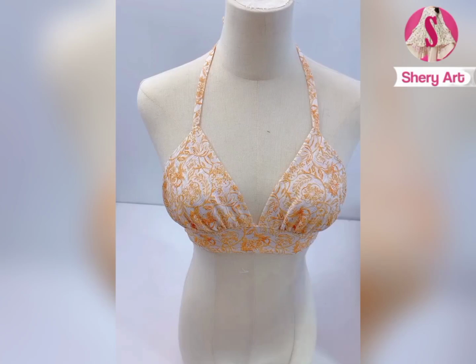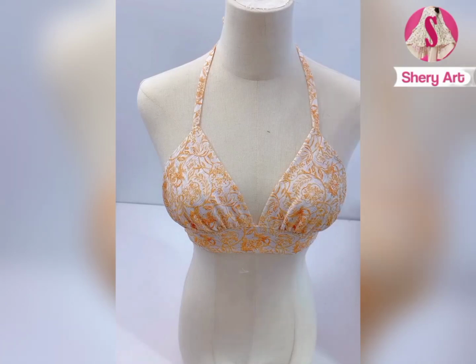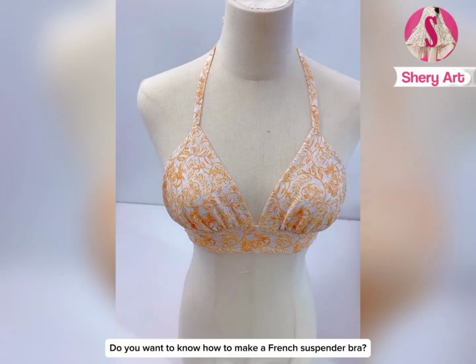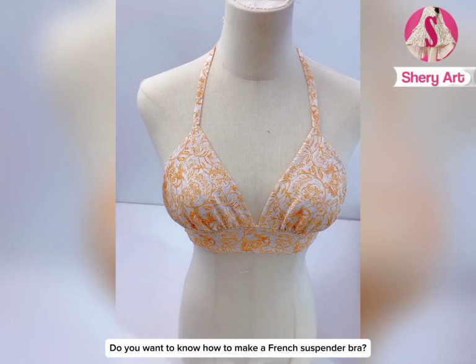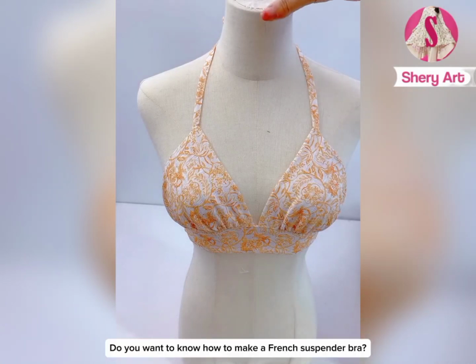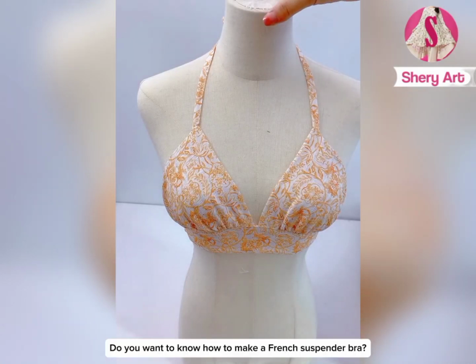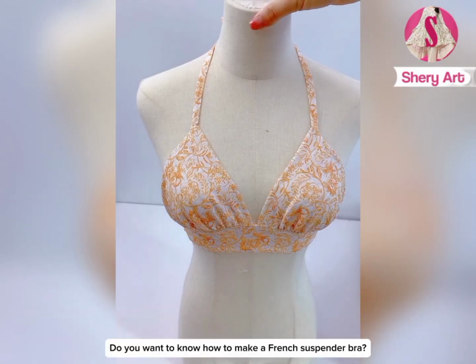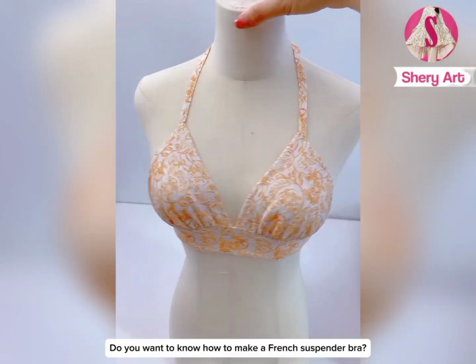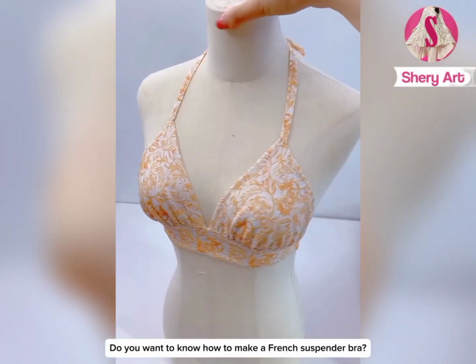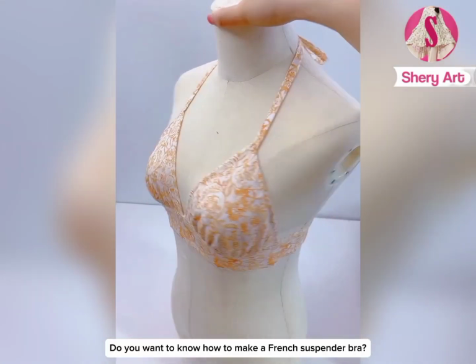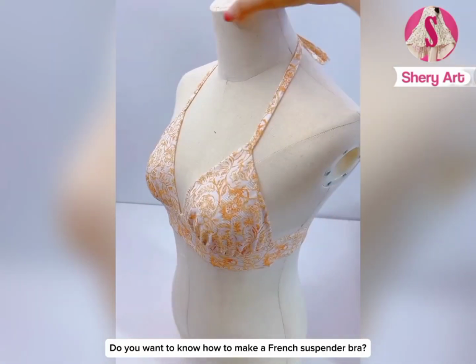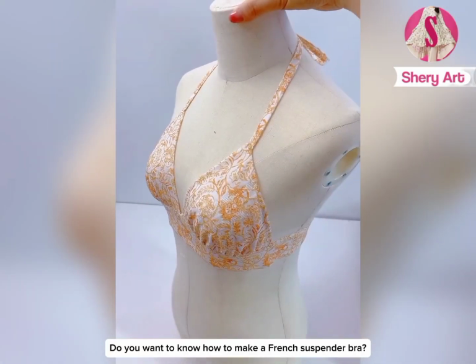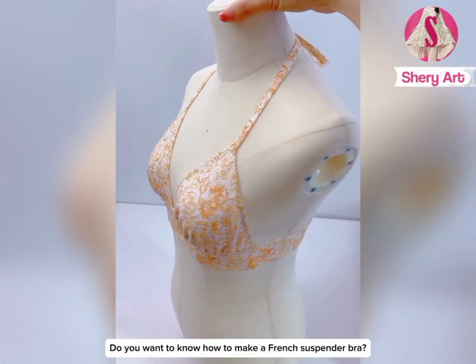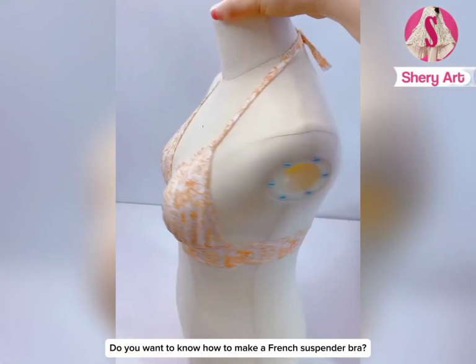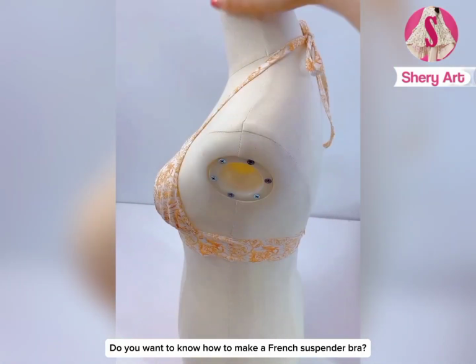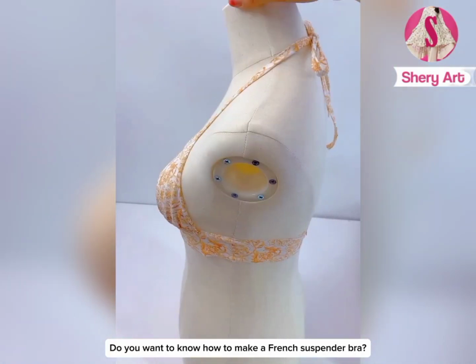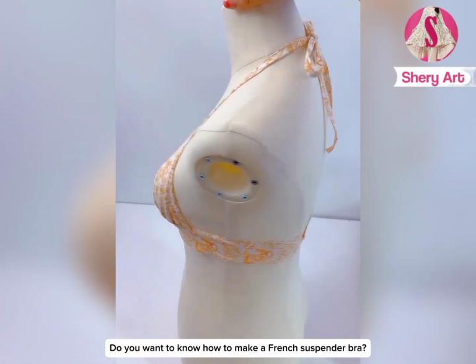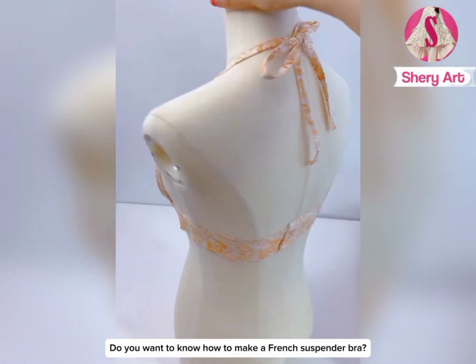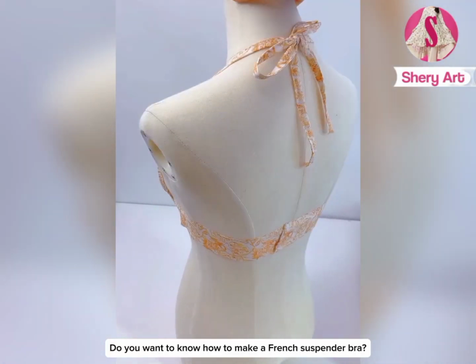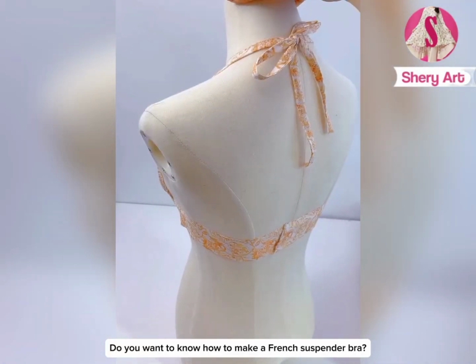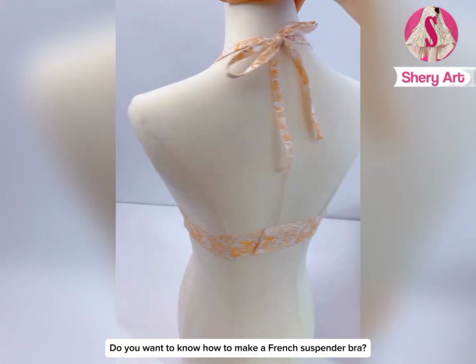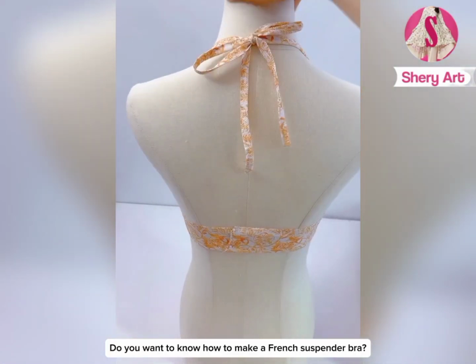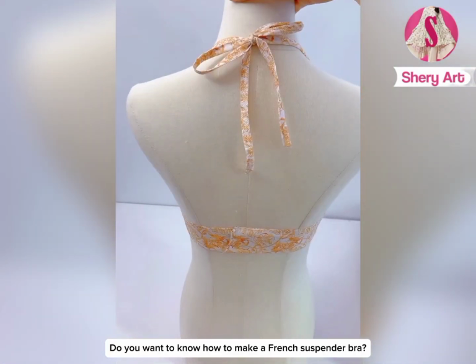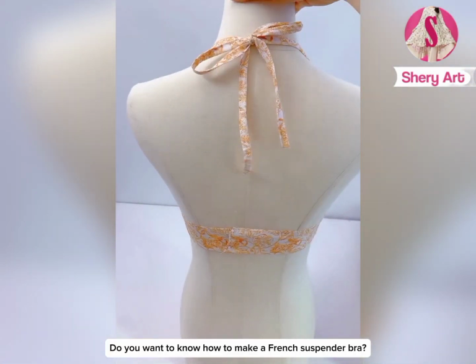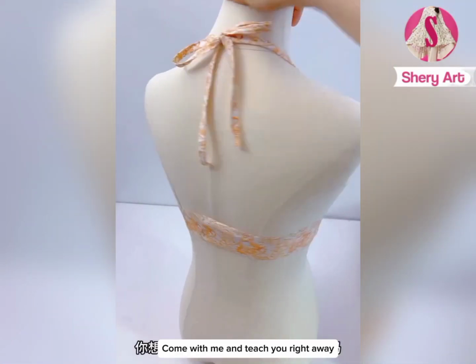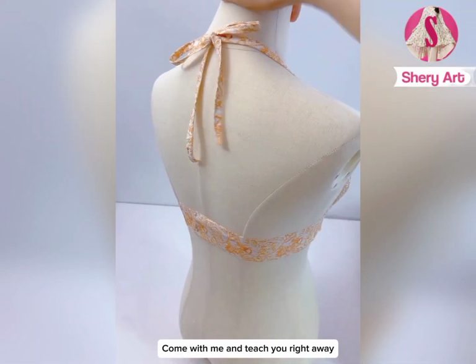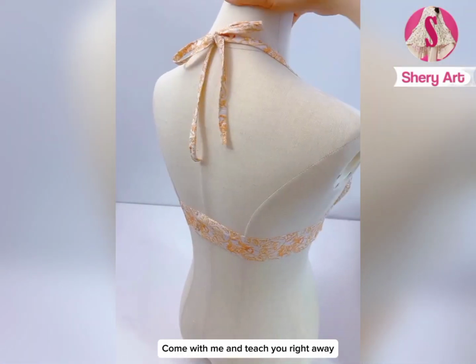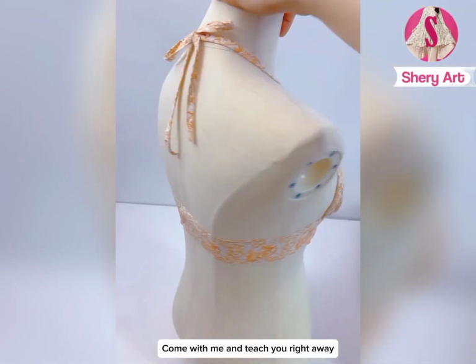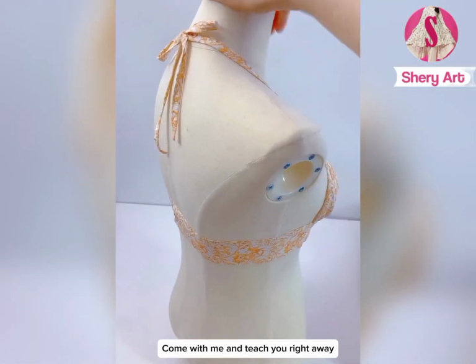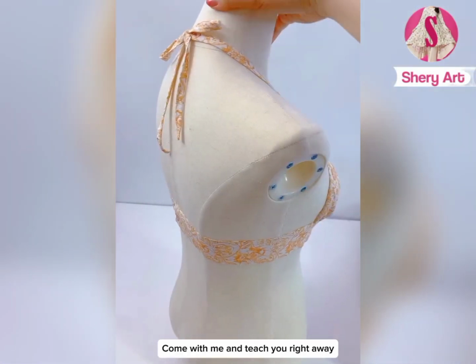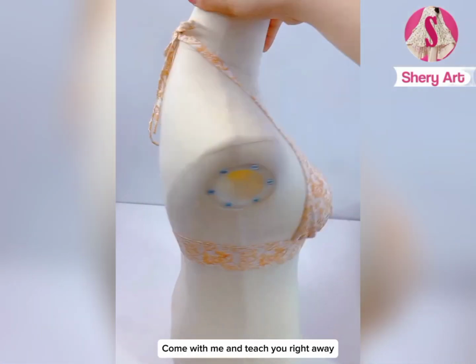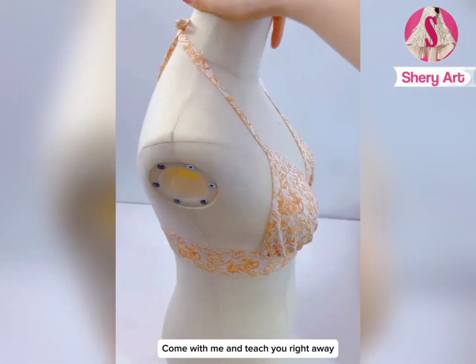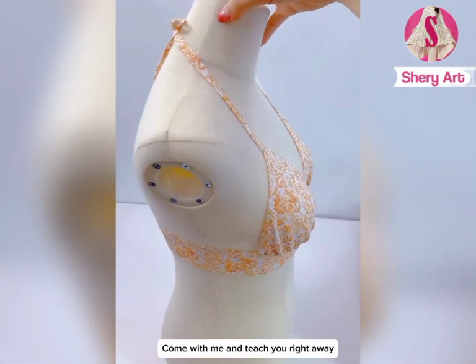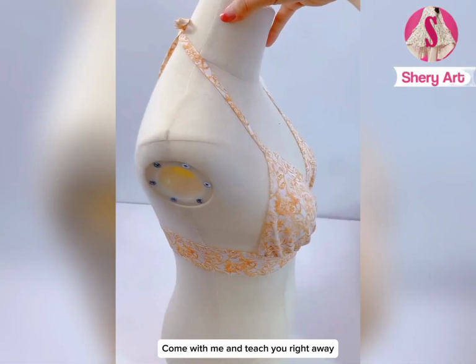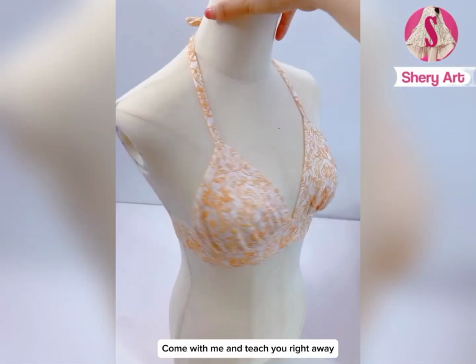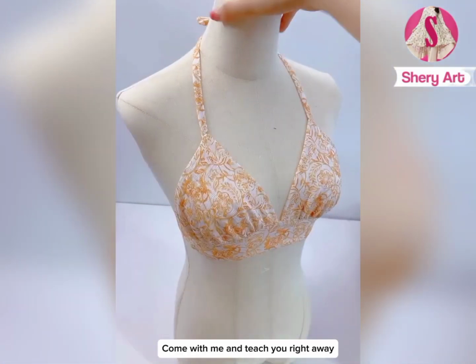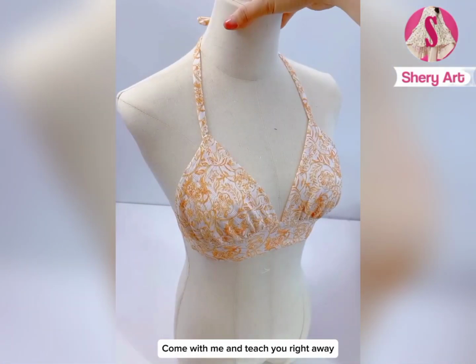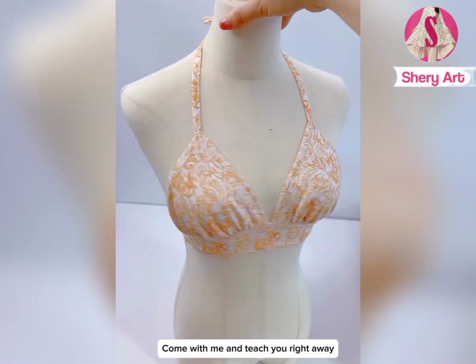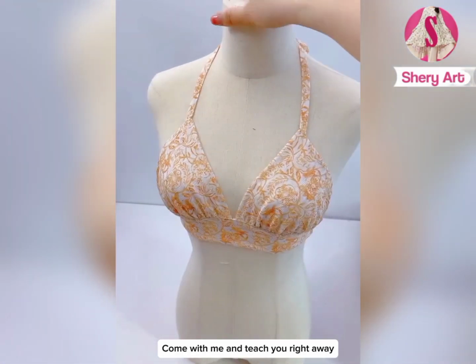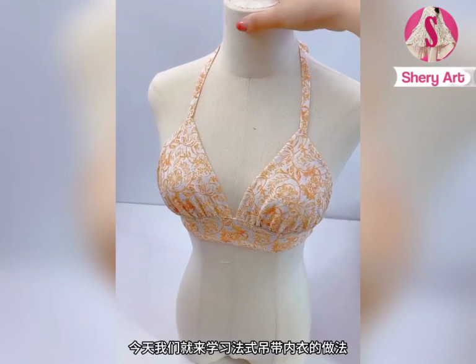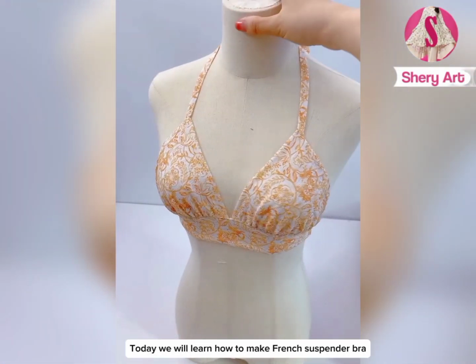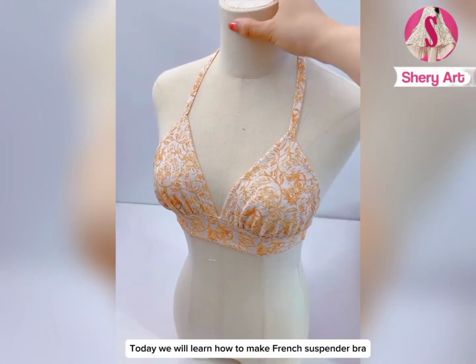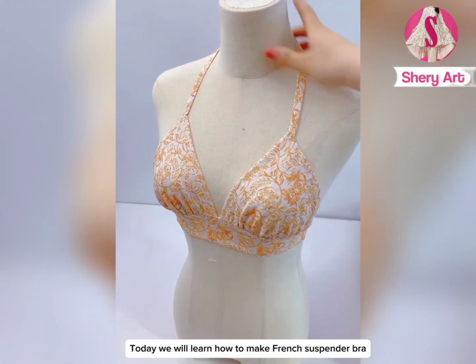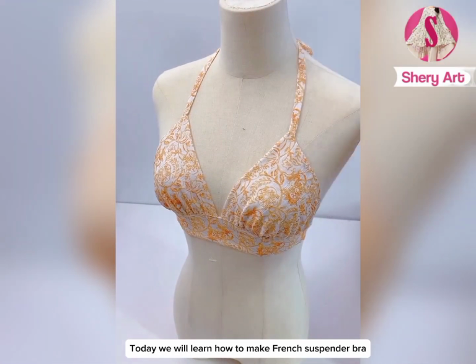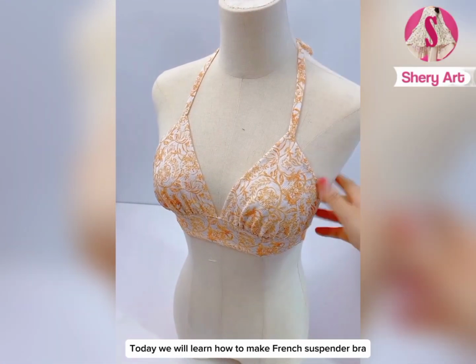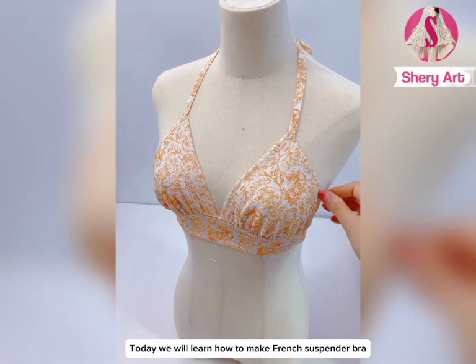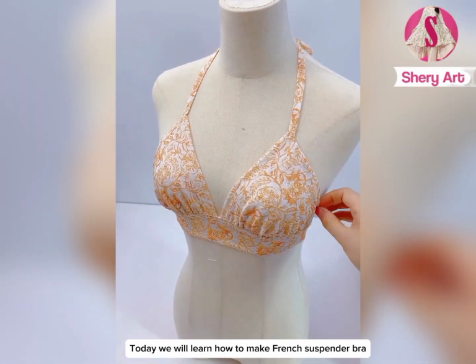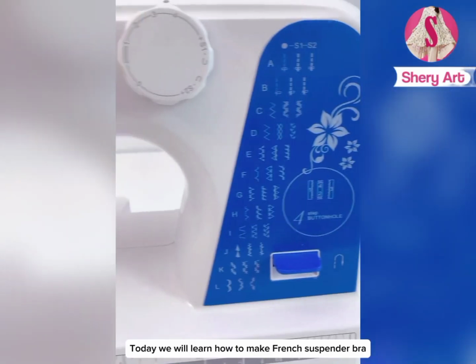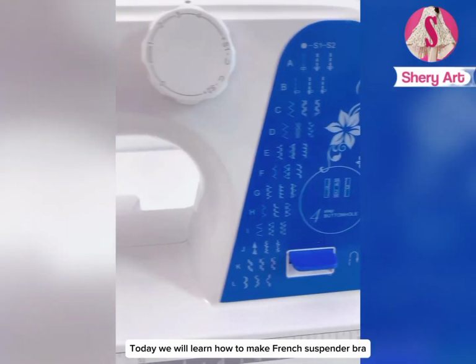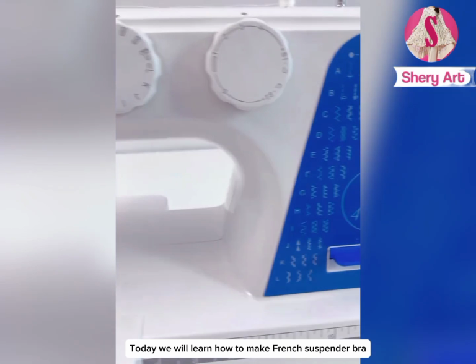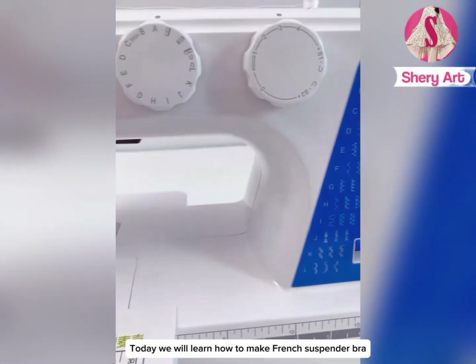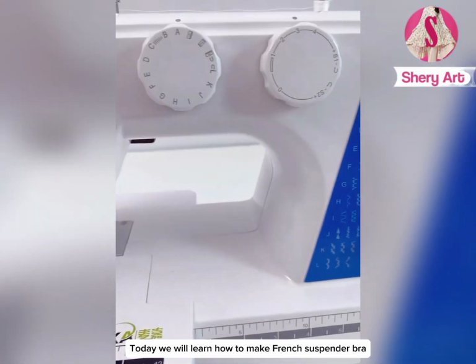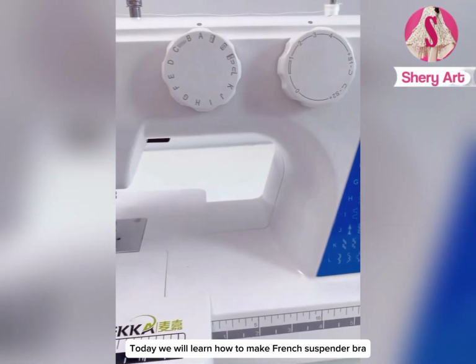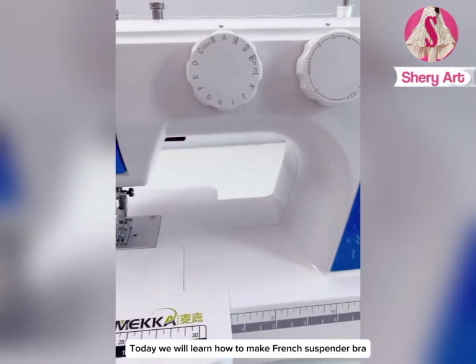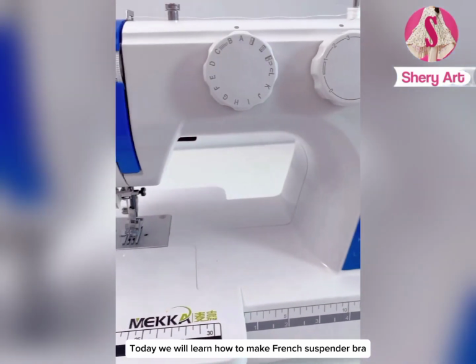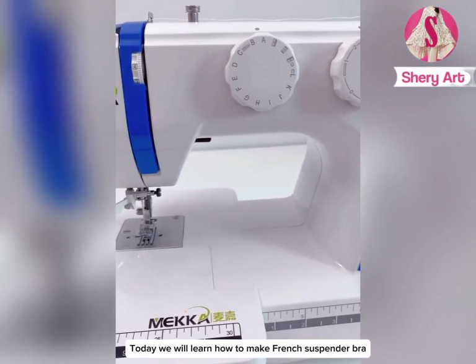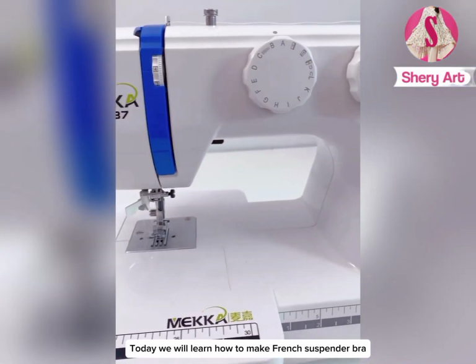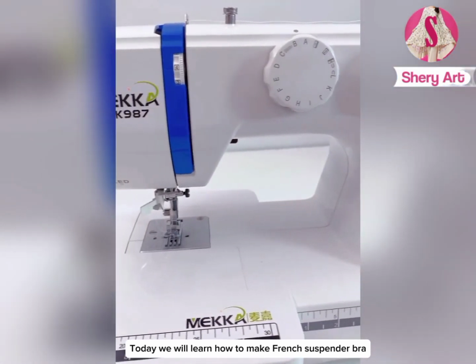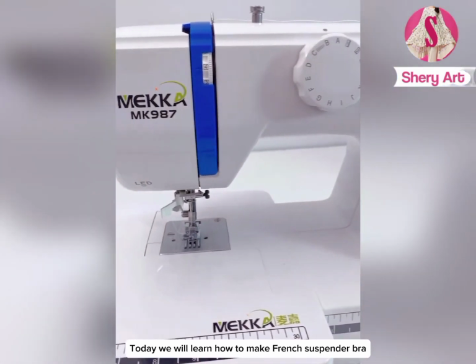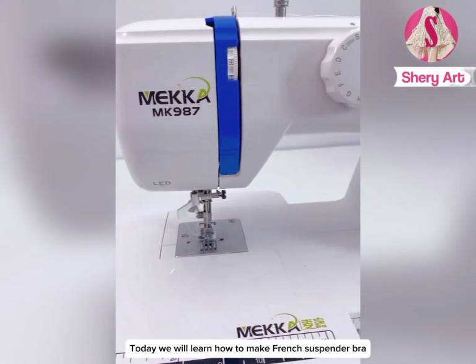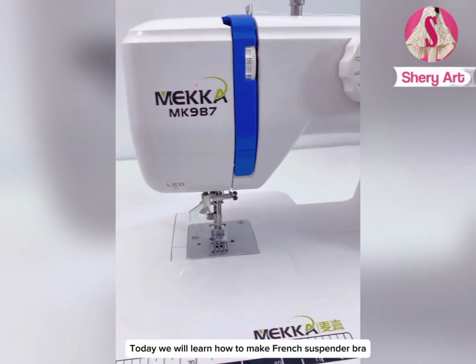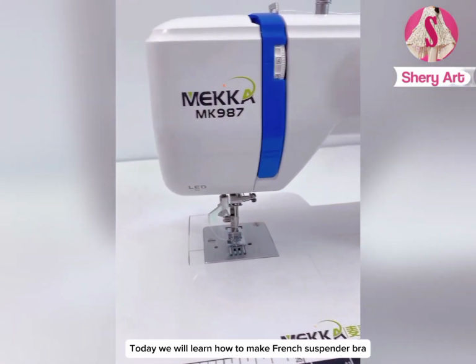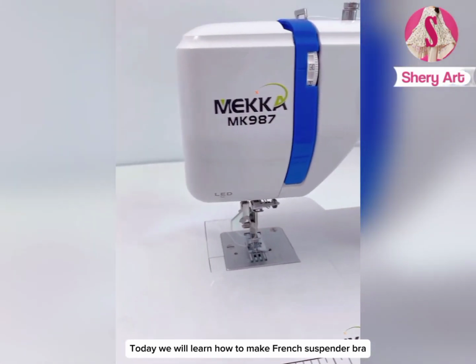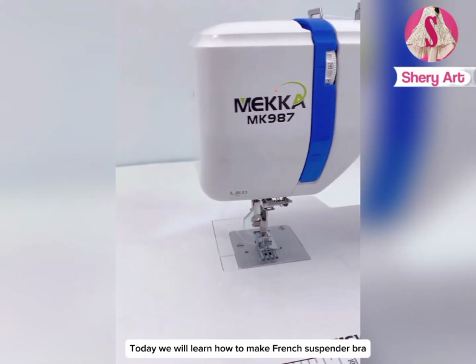Do you want to know how to make a French suspender bra? Come with me and I'll teach you right away. Today we will learn how to make a French suspender bra.